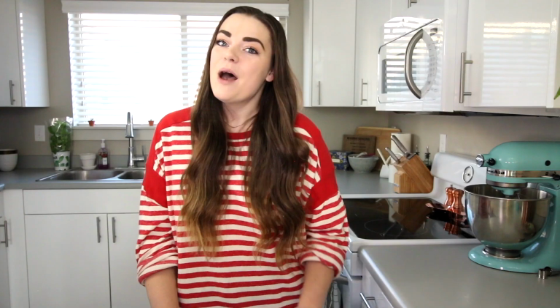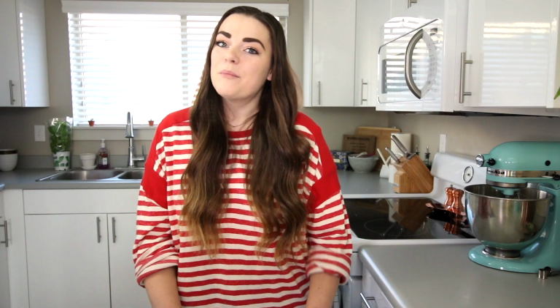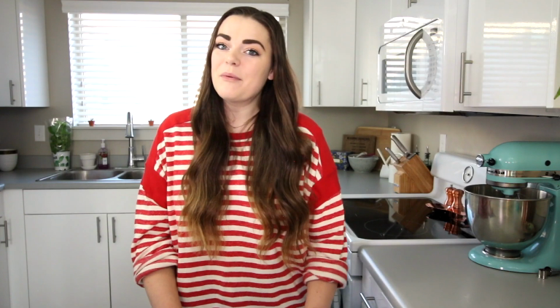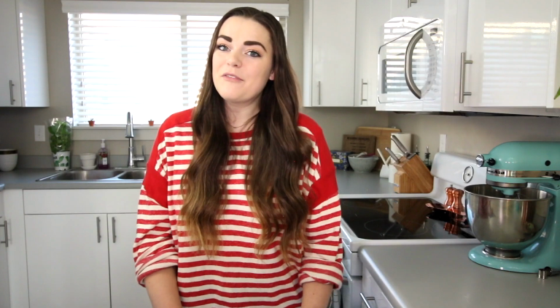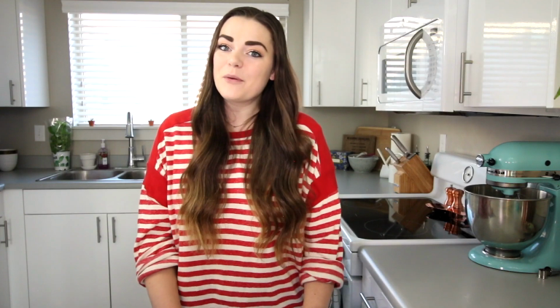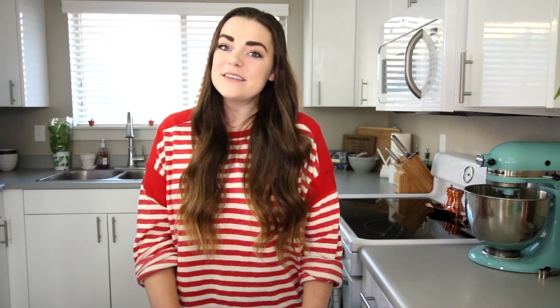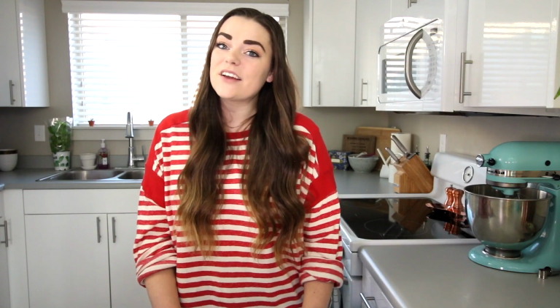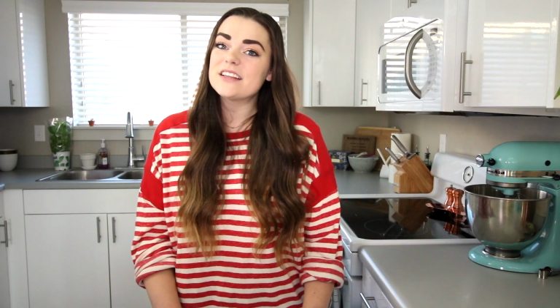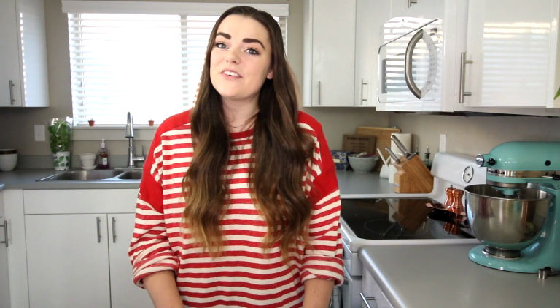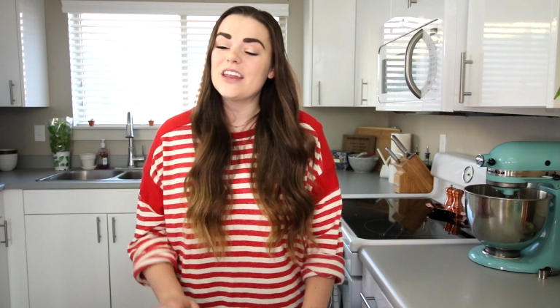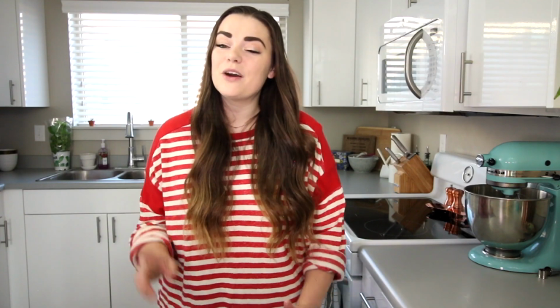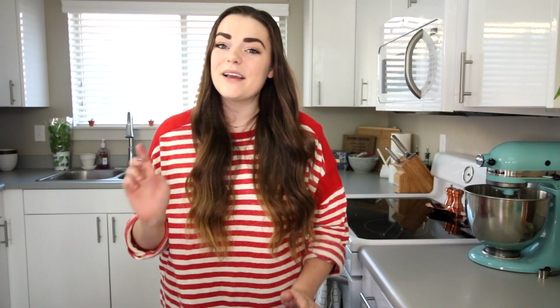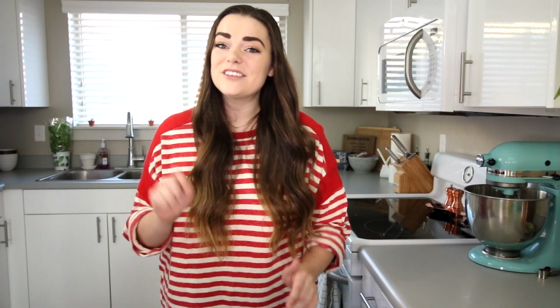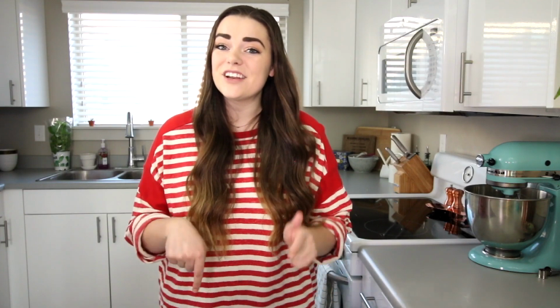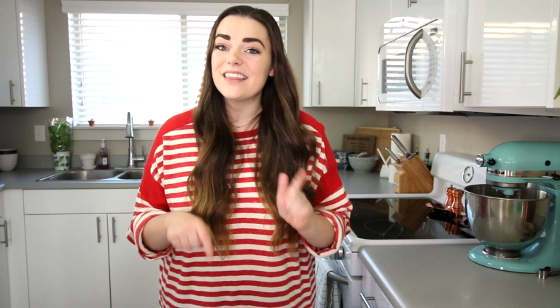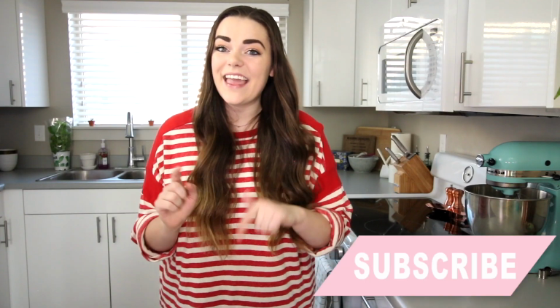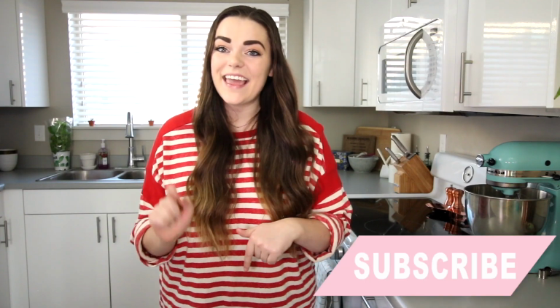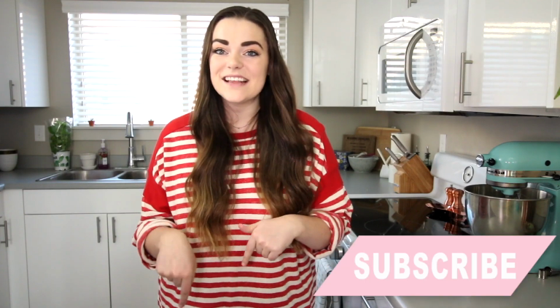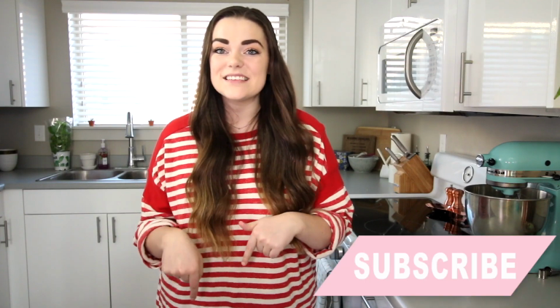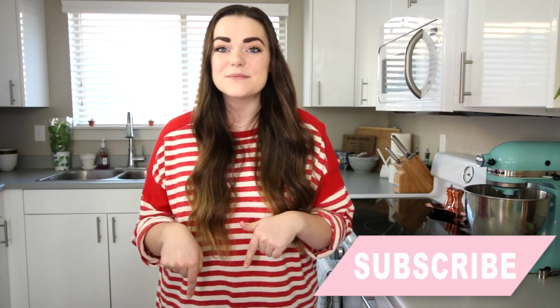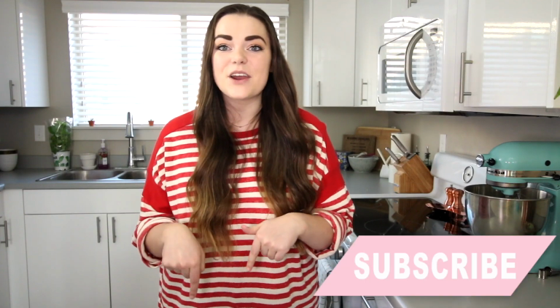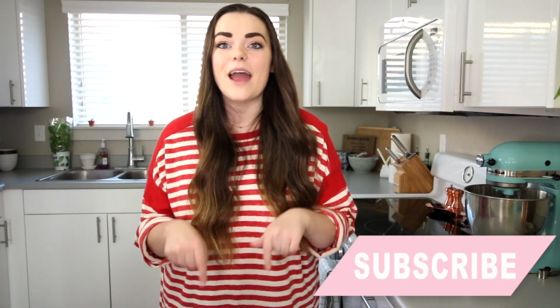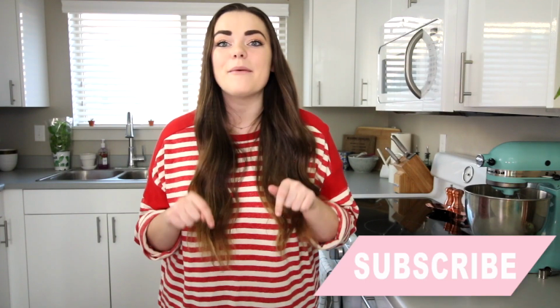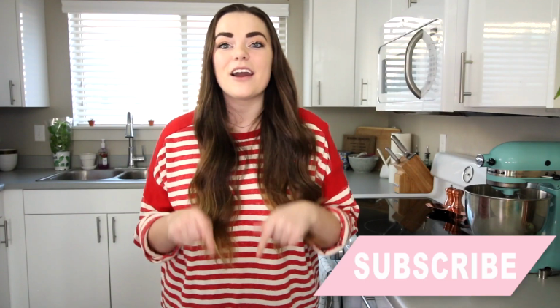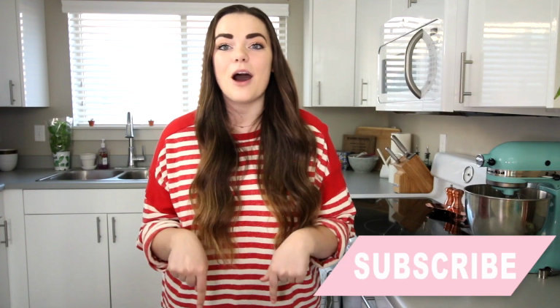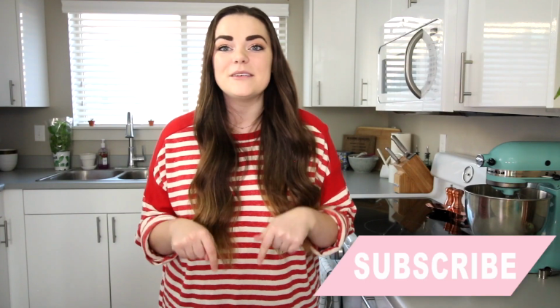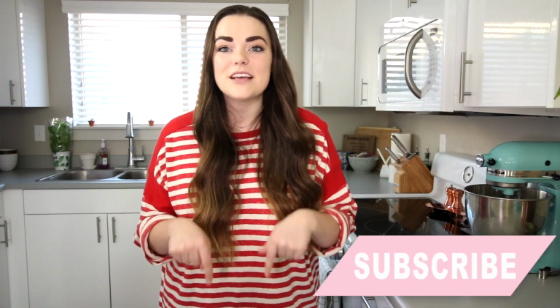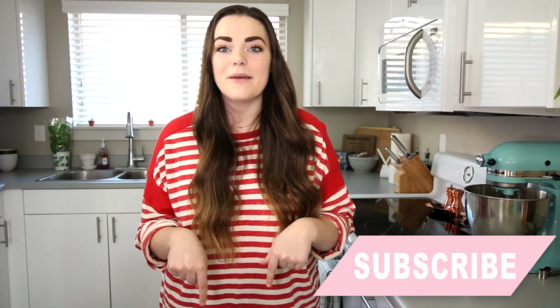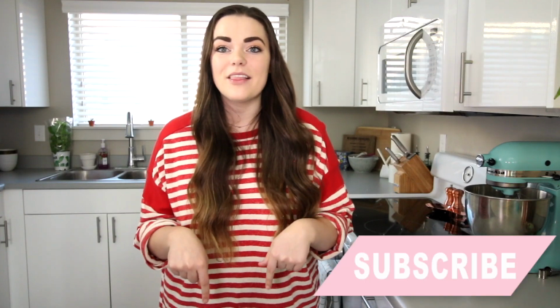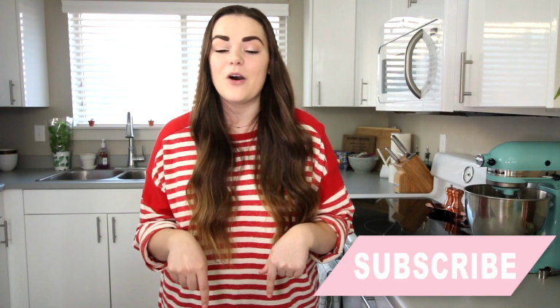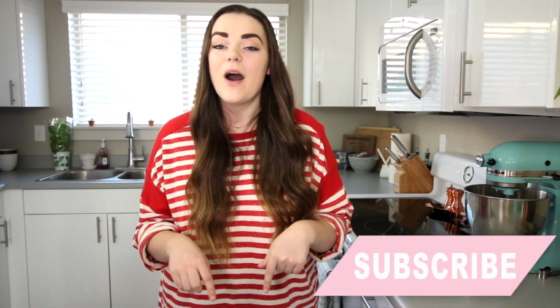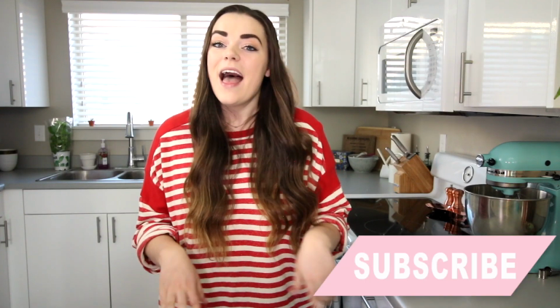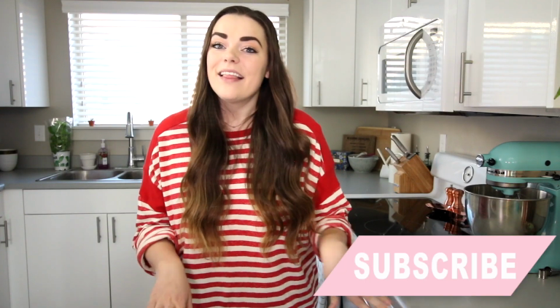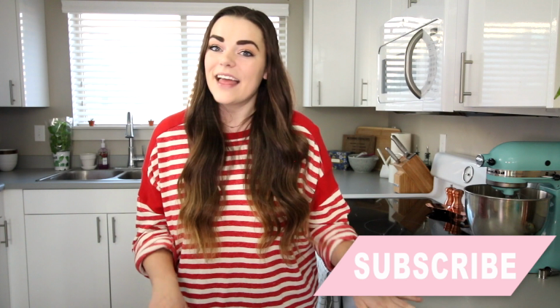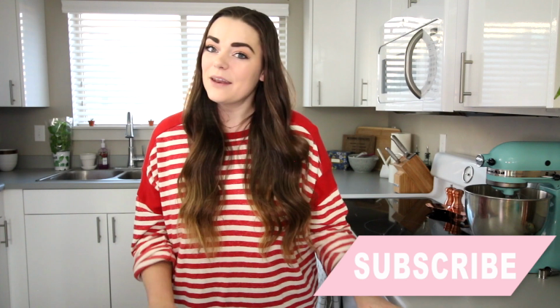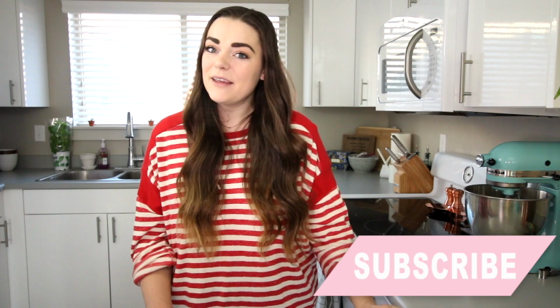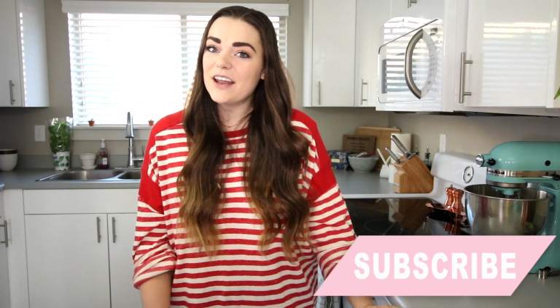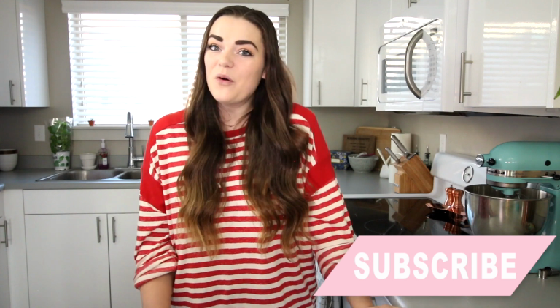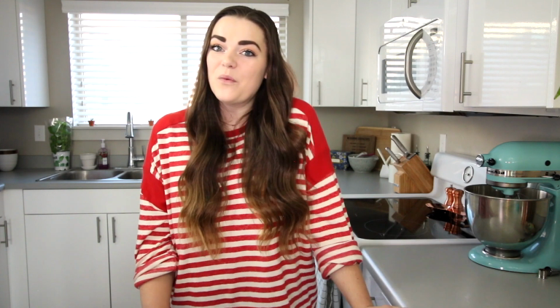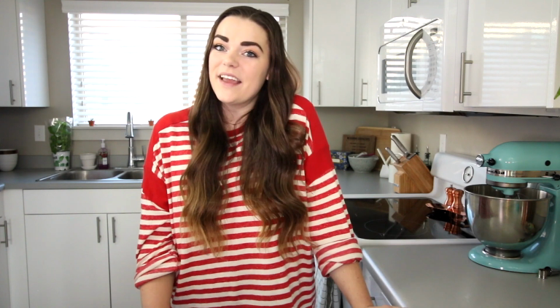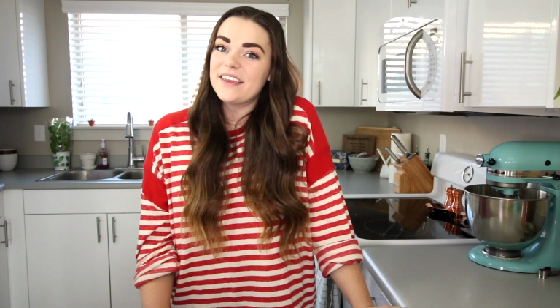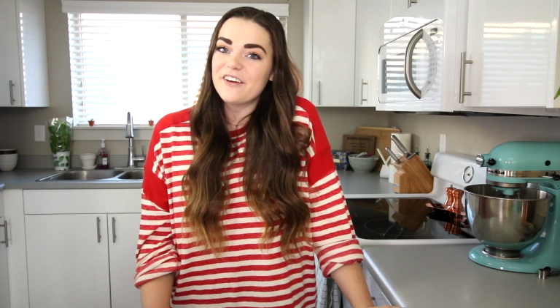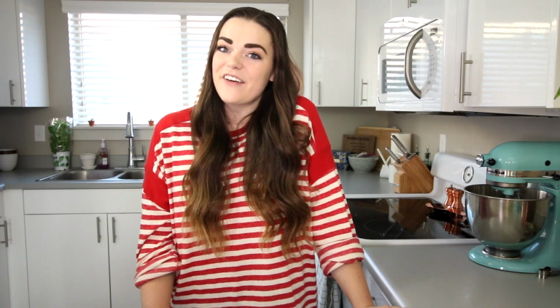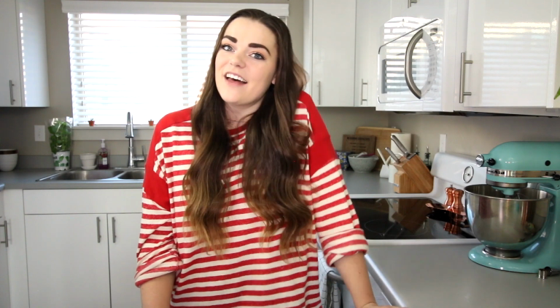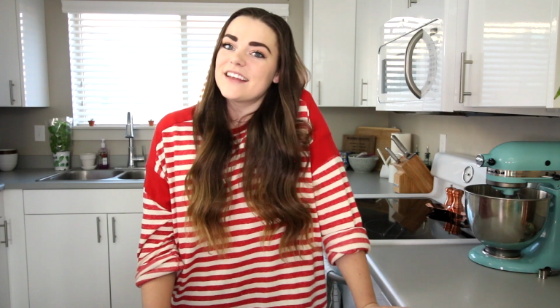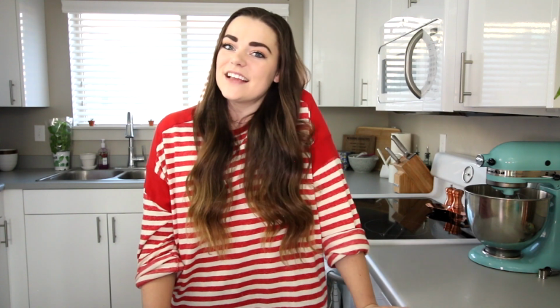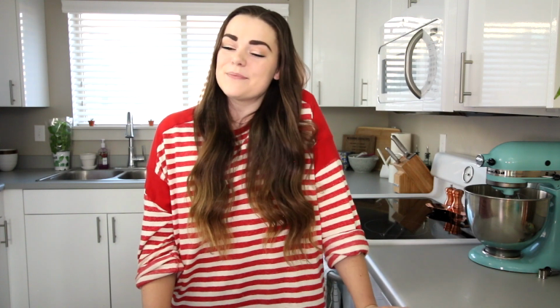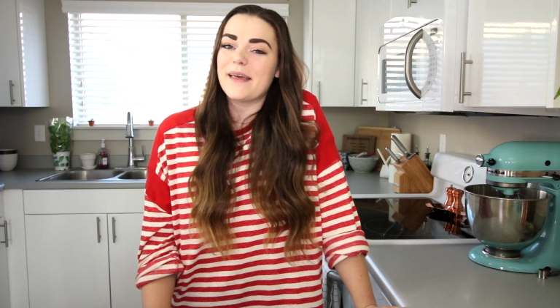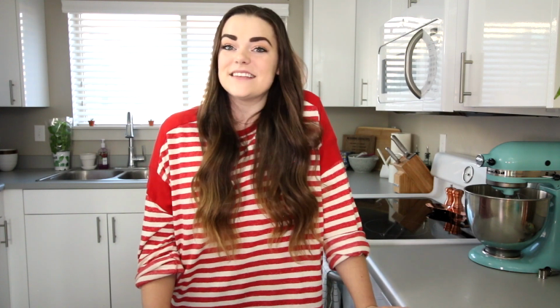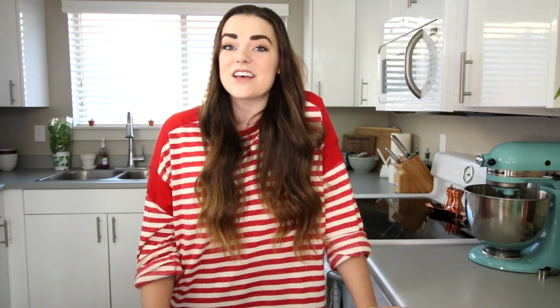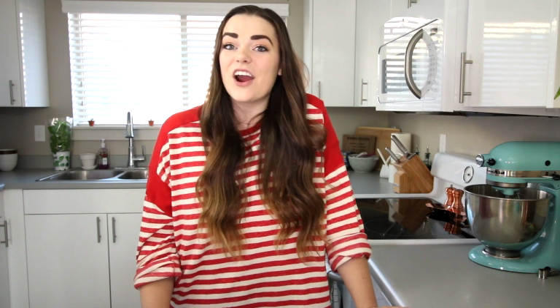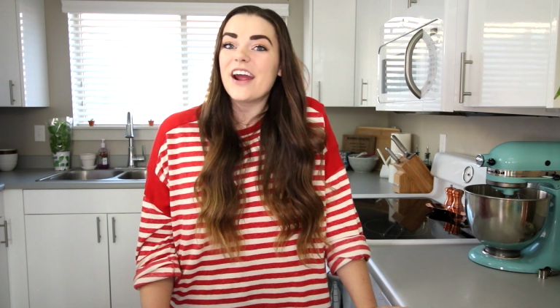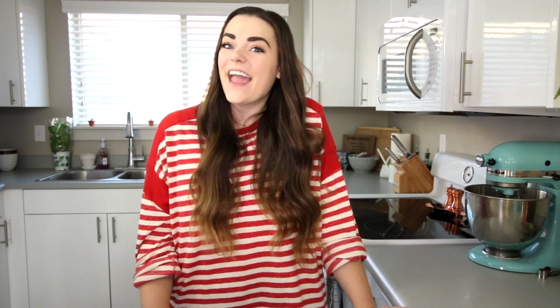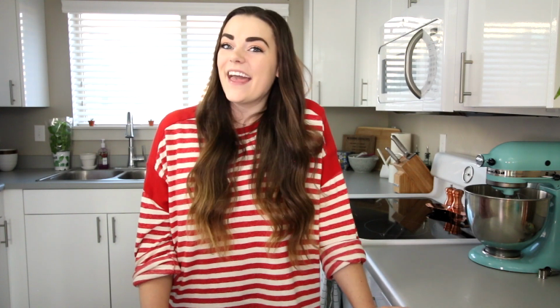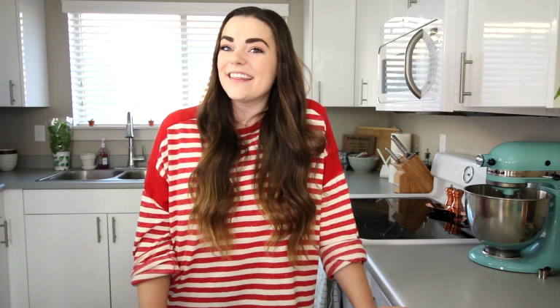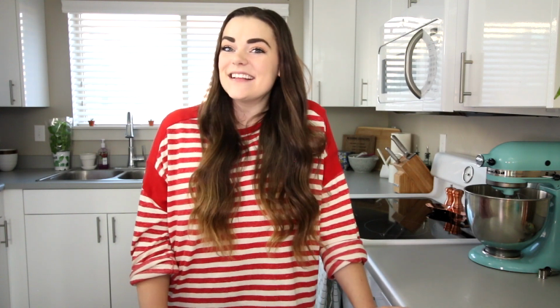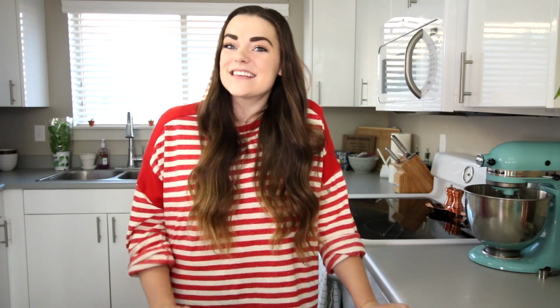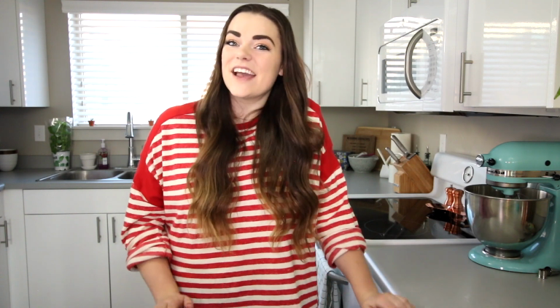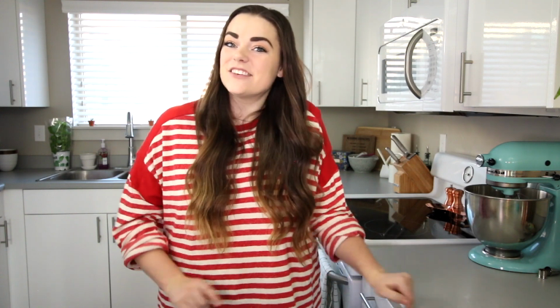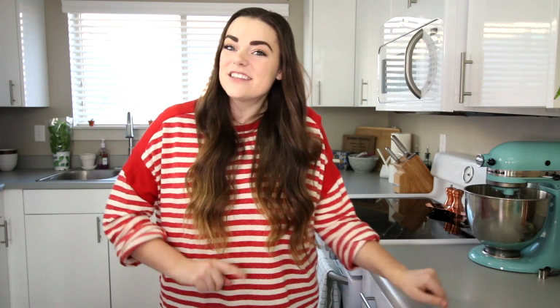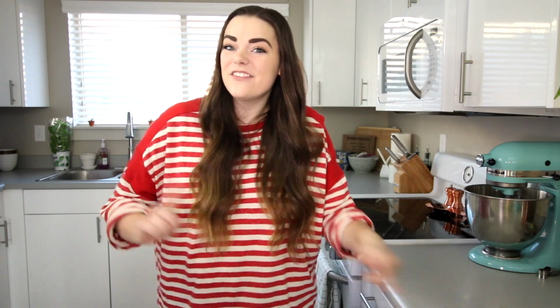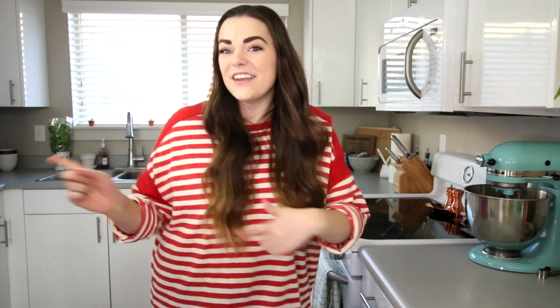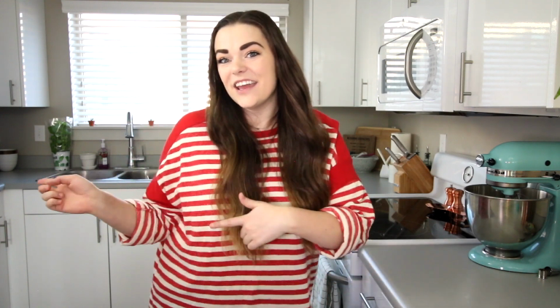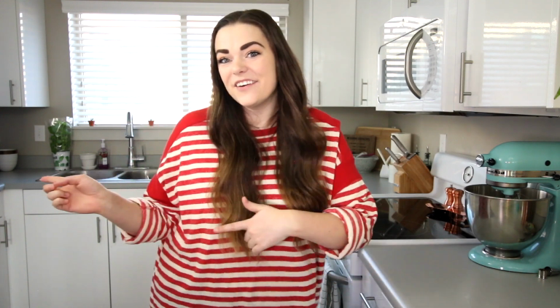But before we start this video, make sure to like and subscribe and comment down below letting me know what your Valentine's plans are, and let's get on to the video.